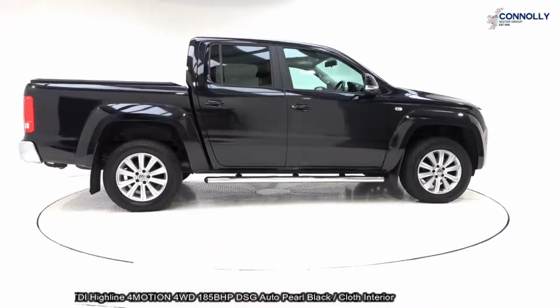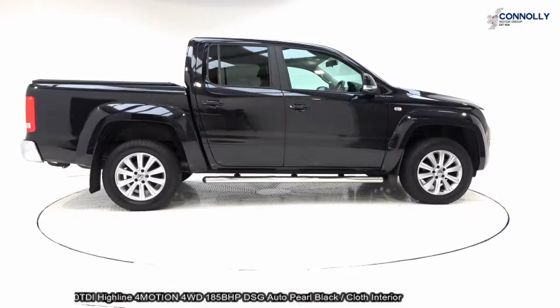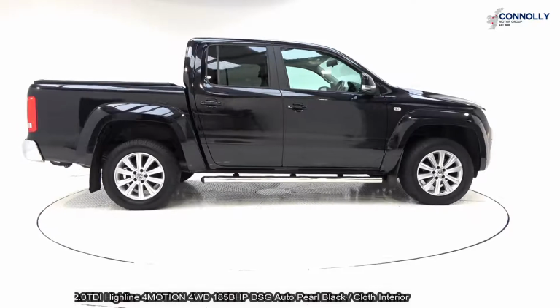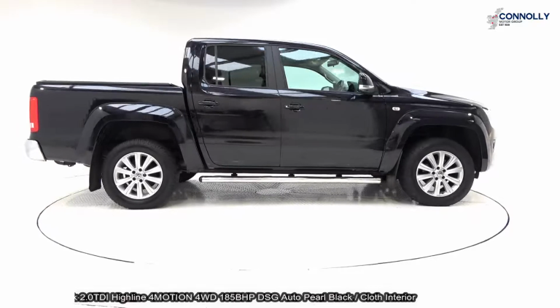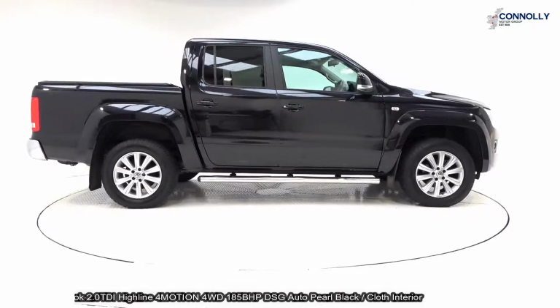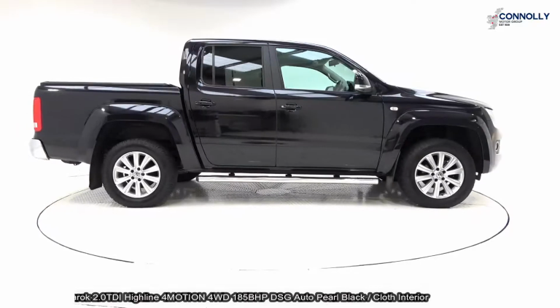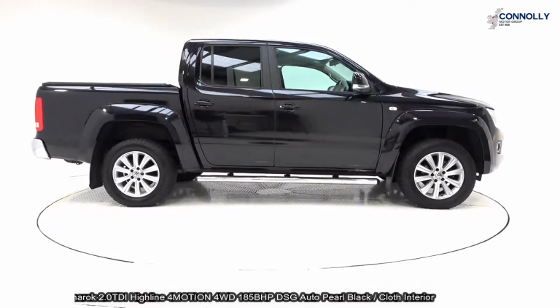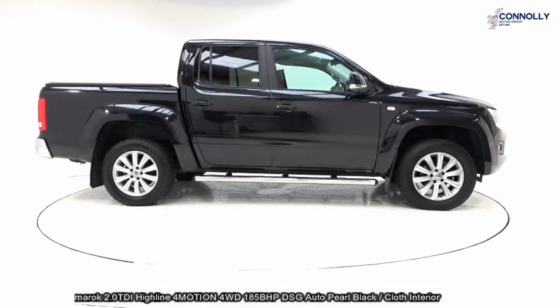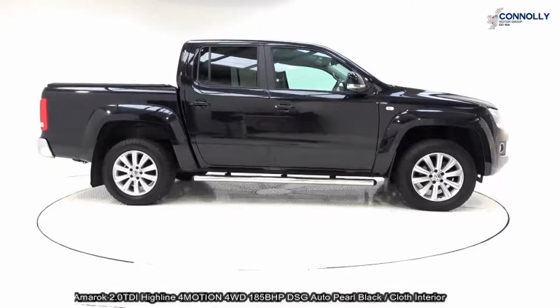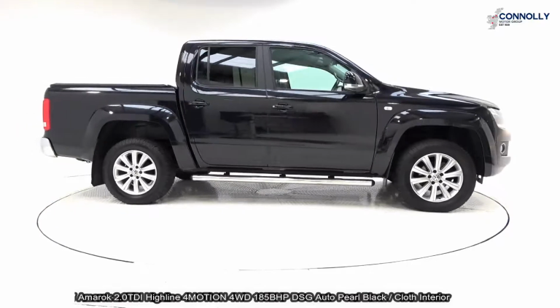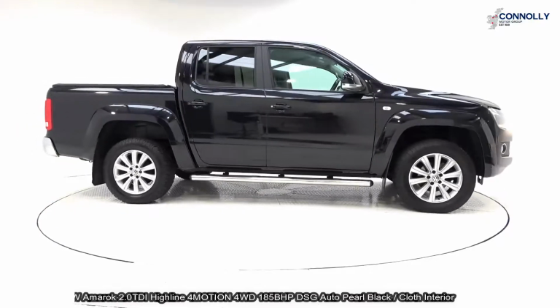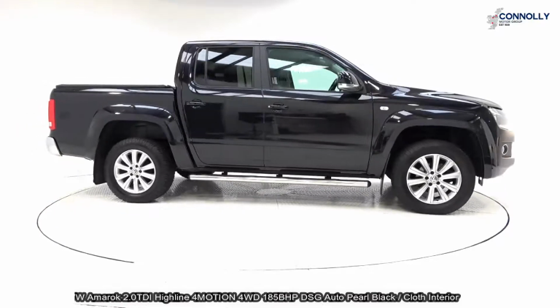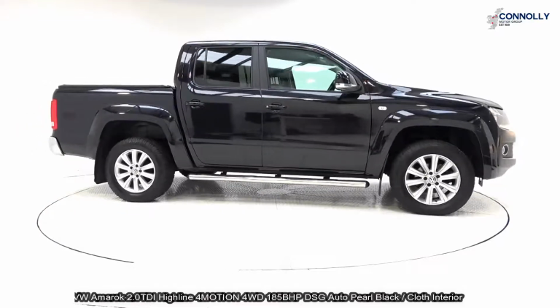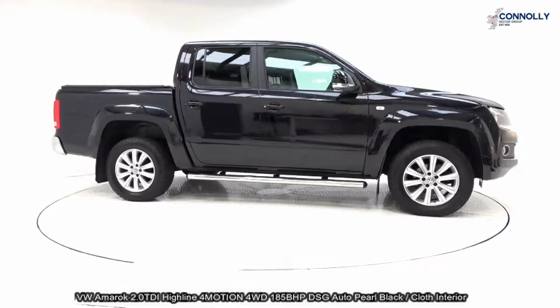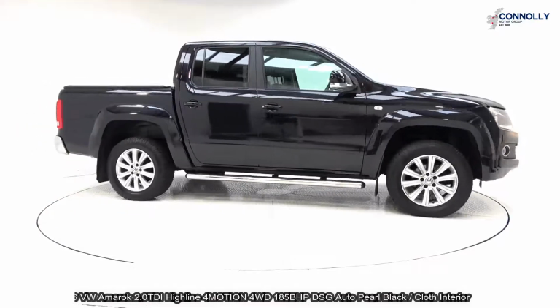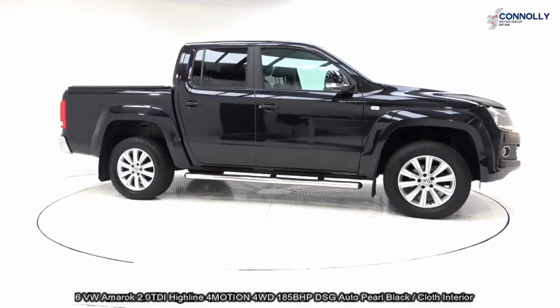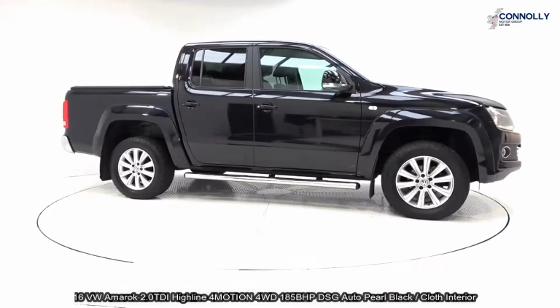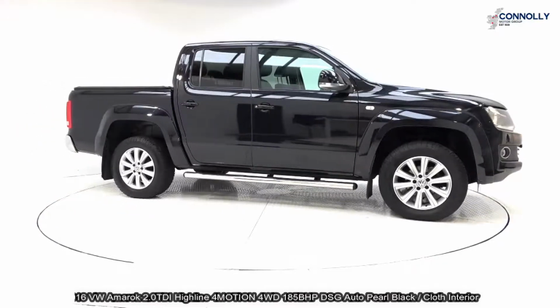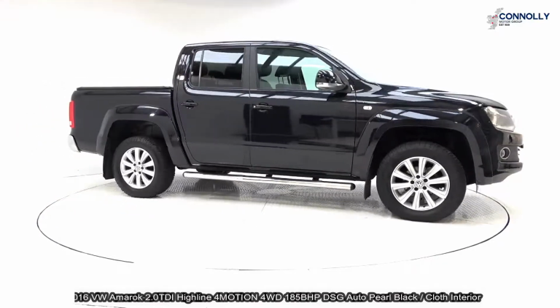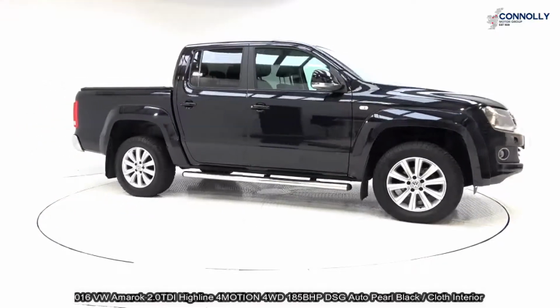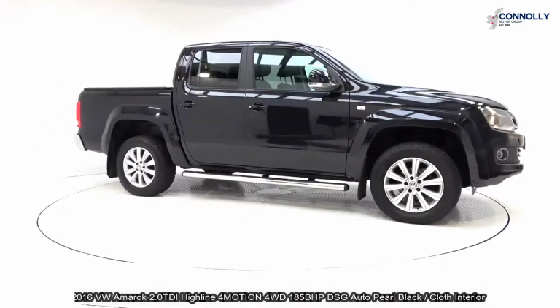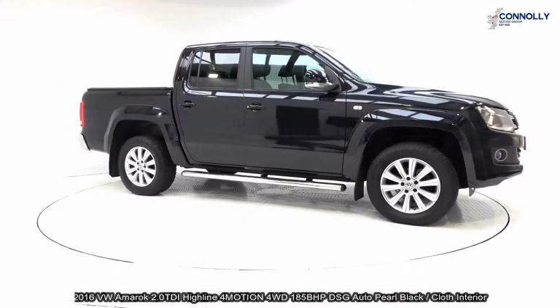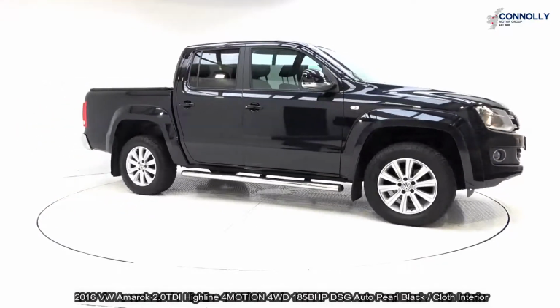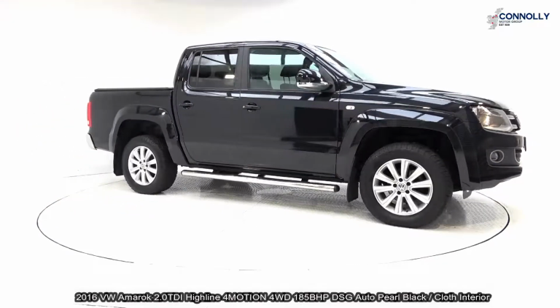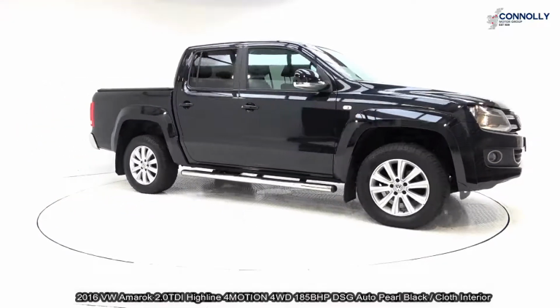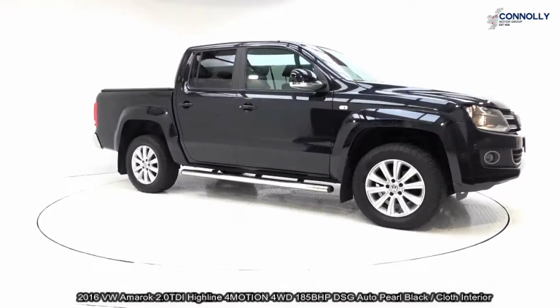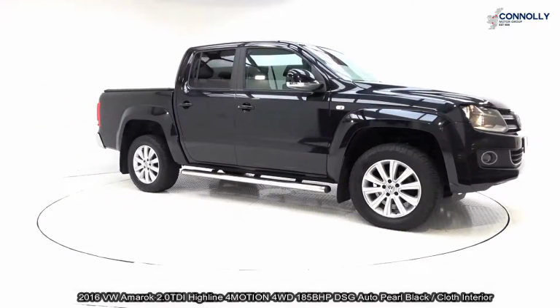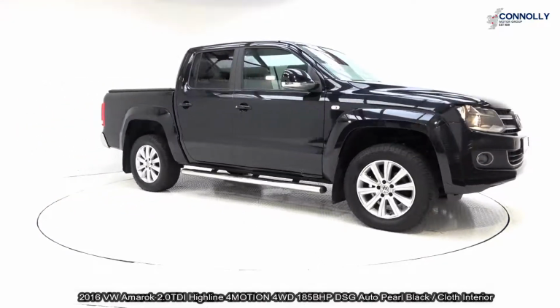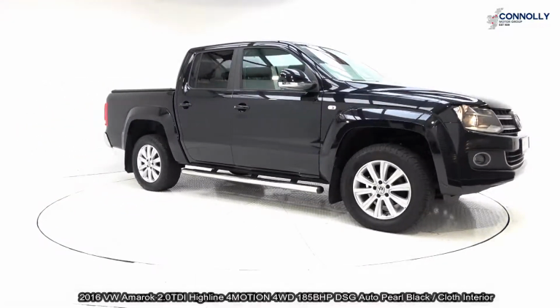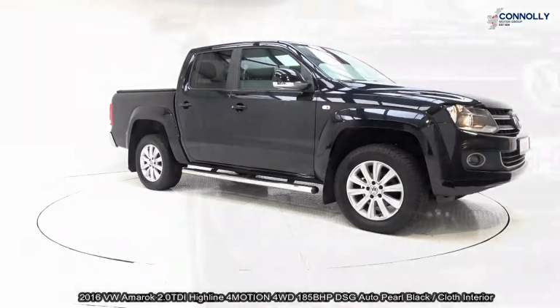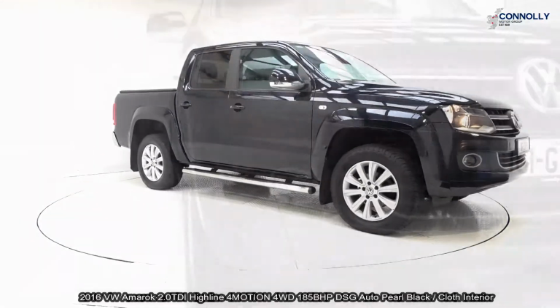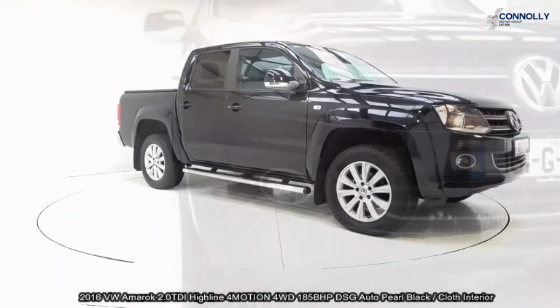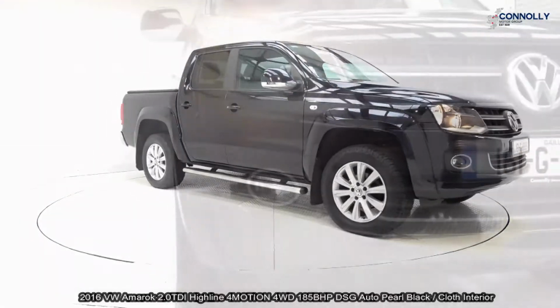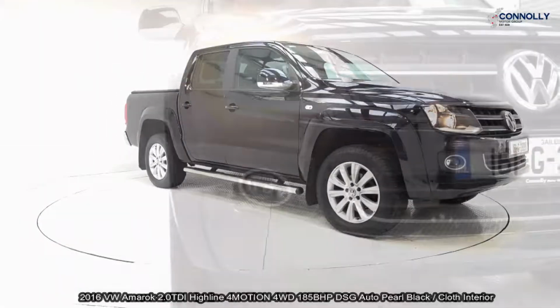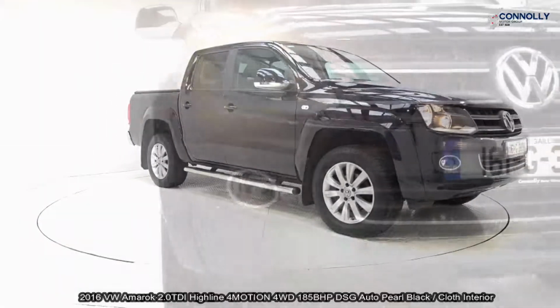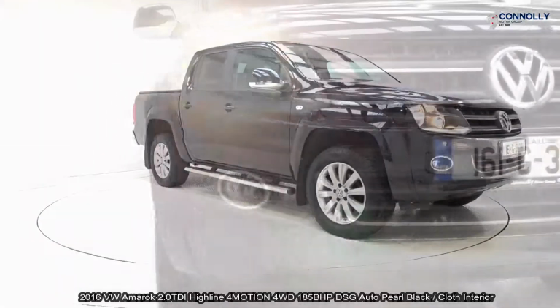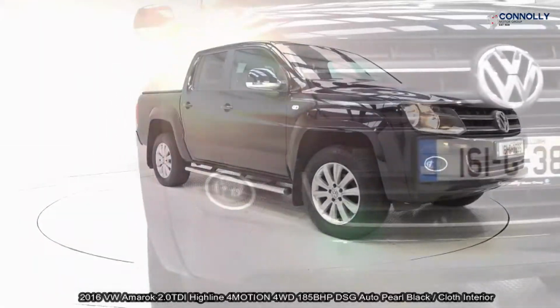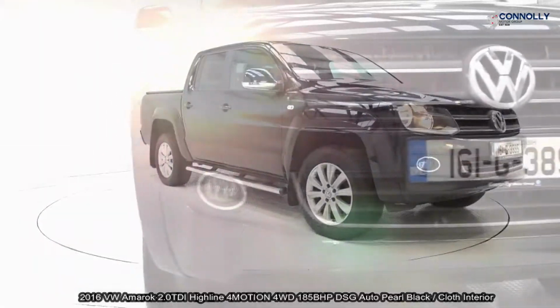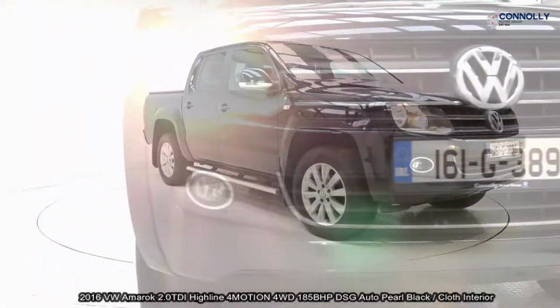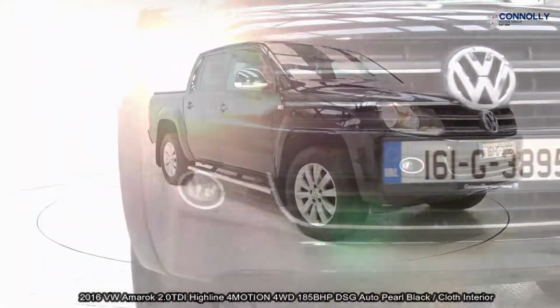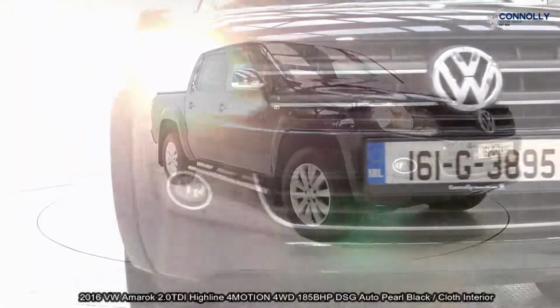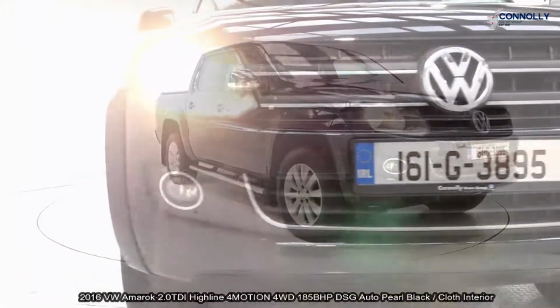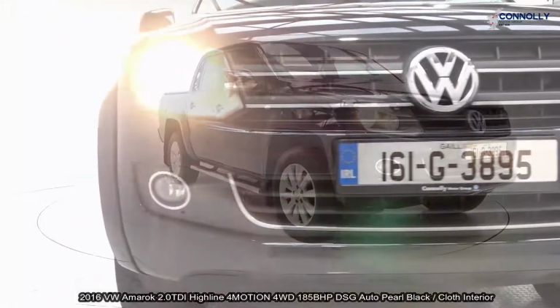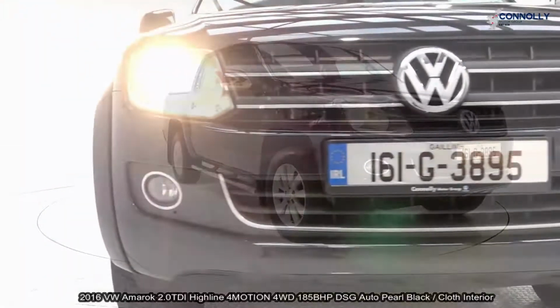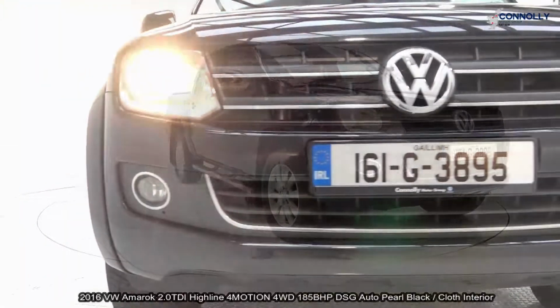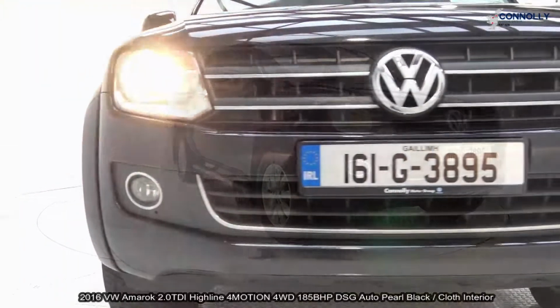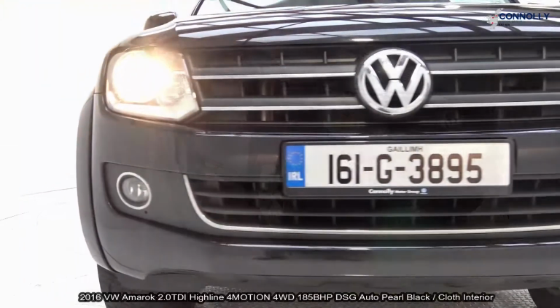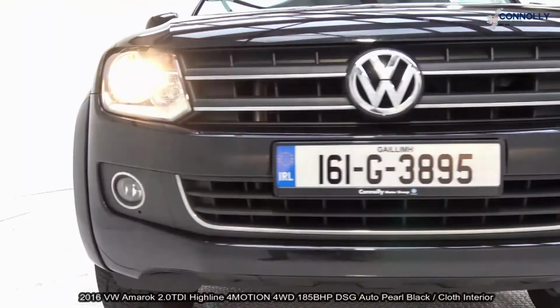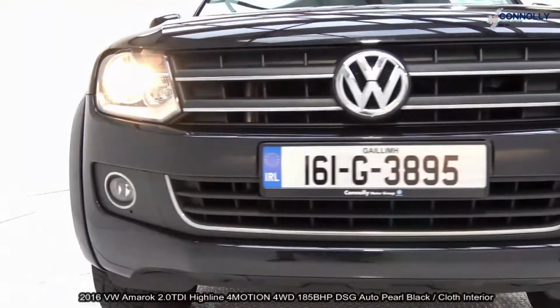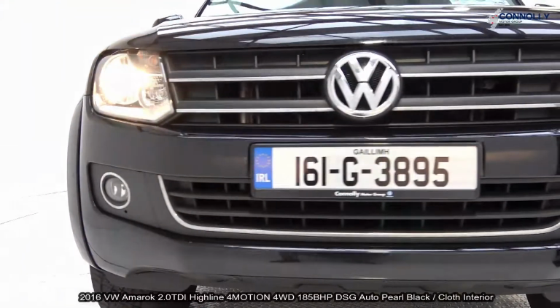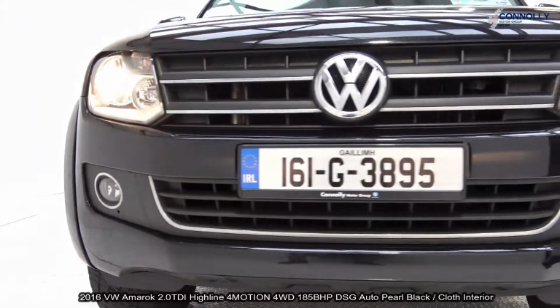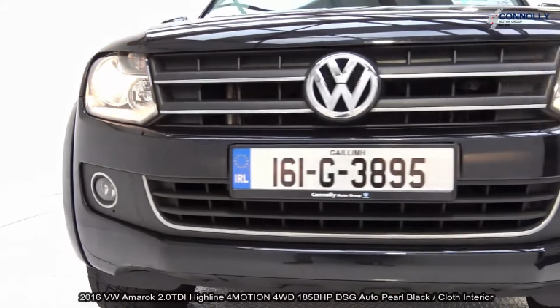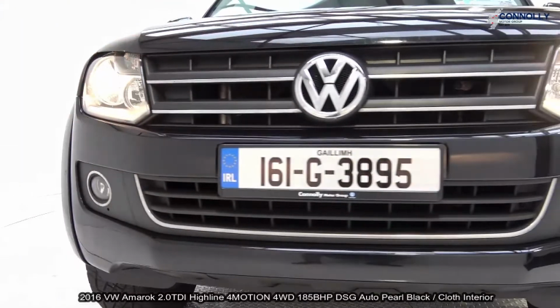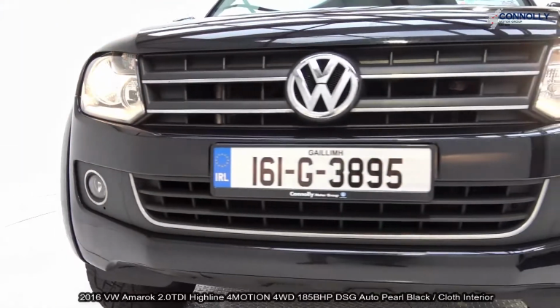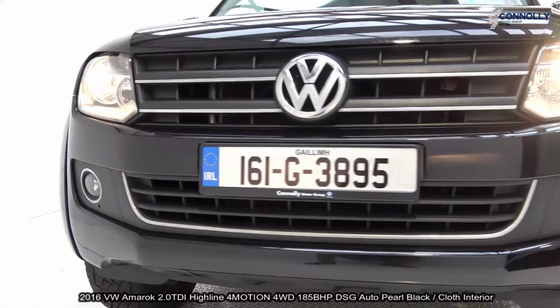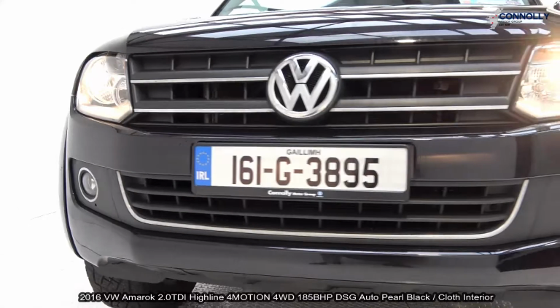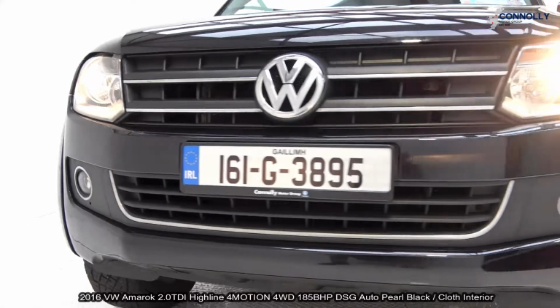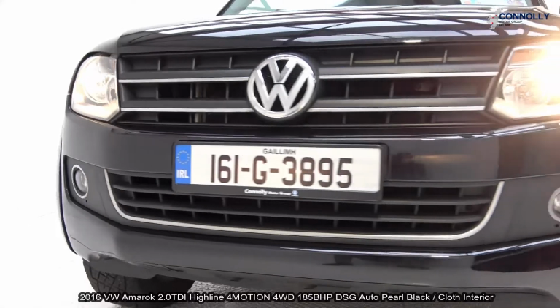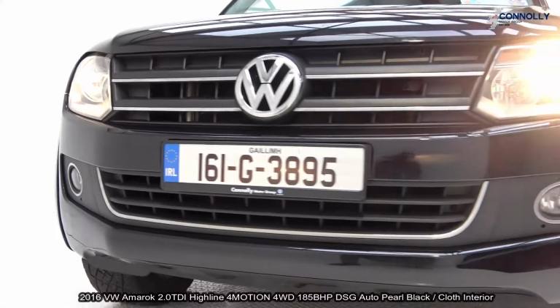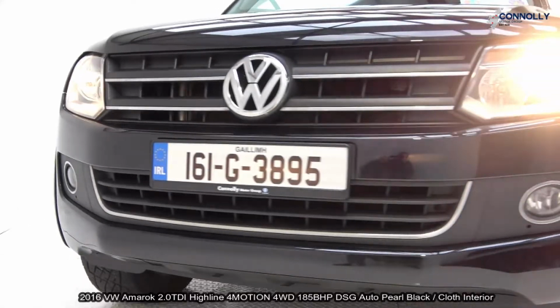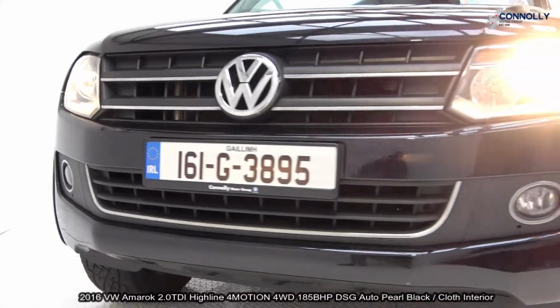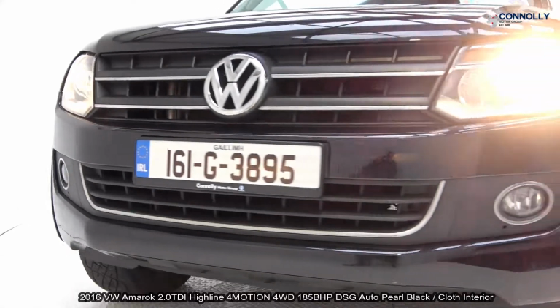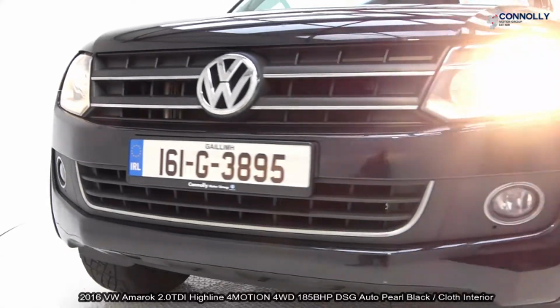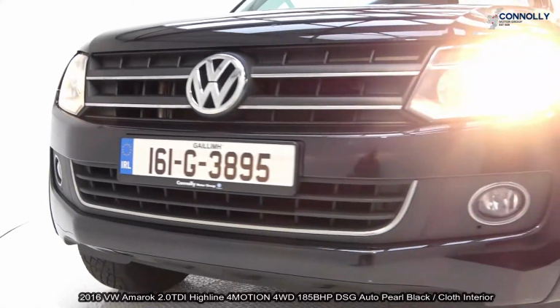The vehicle comes with a very comprehensive warranty, simple finance options, and is available for free nationwide delivery.